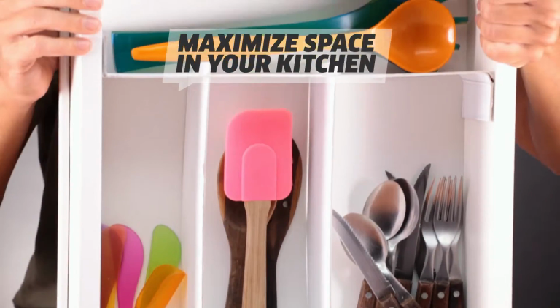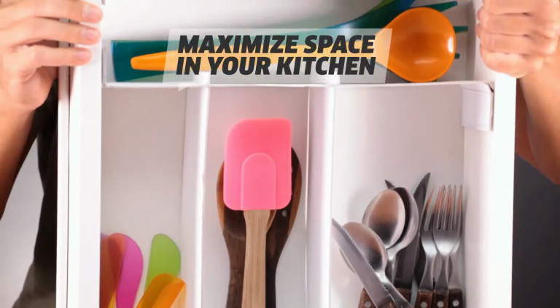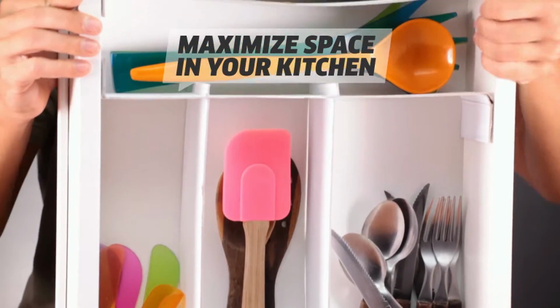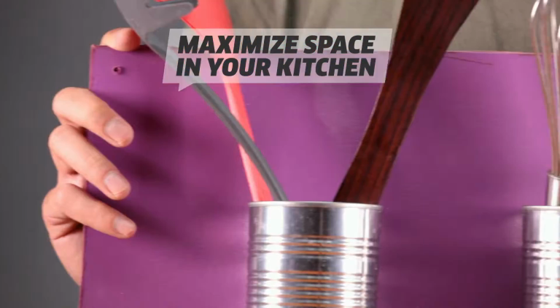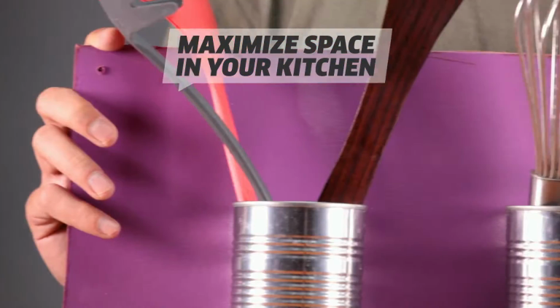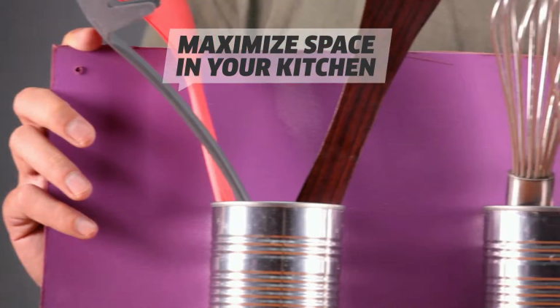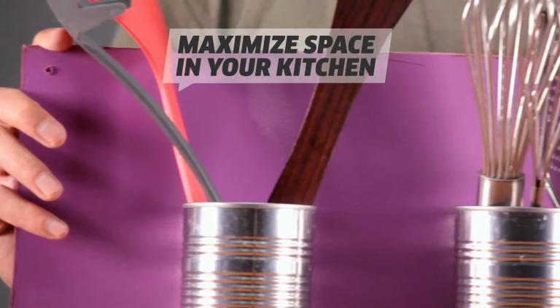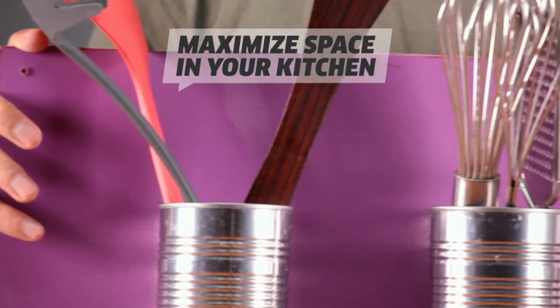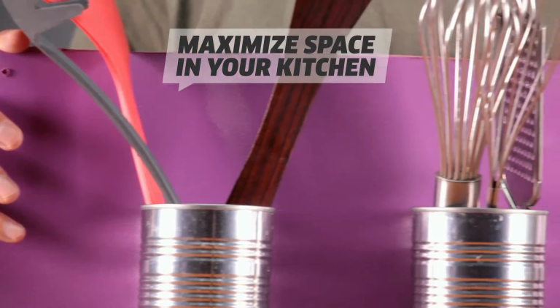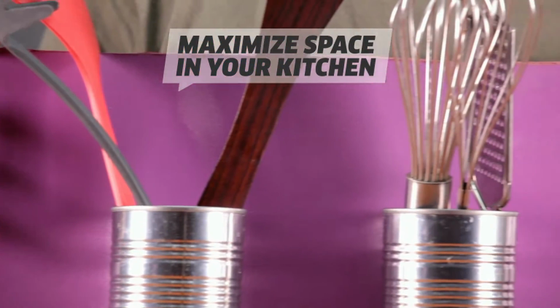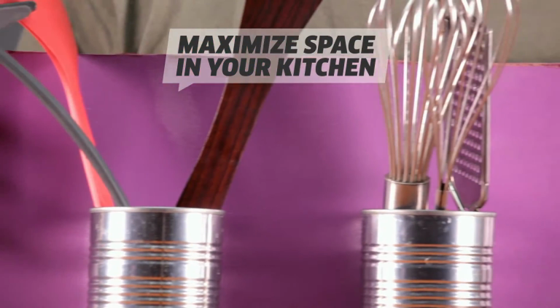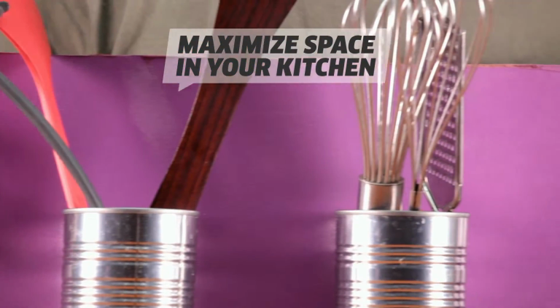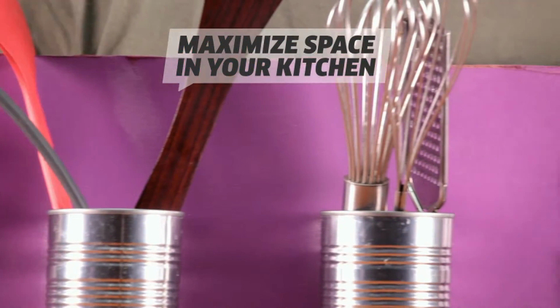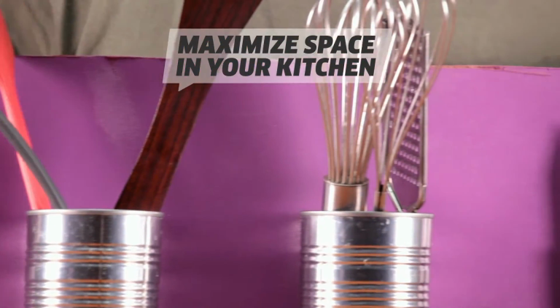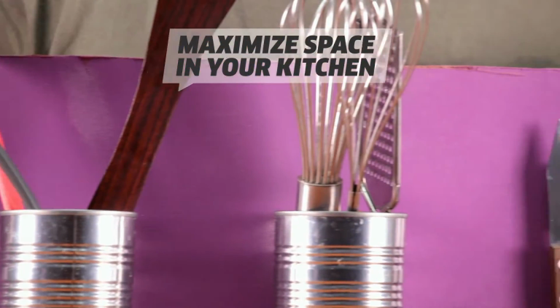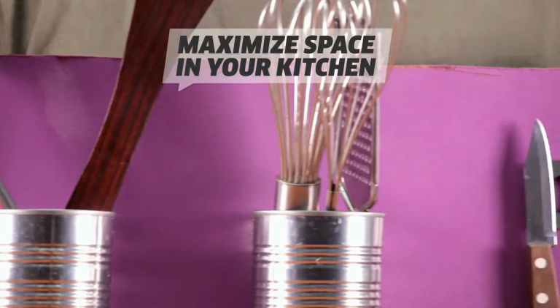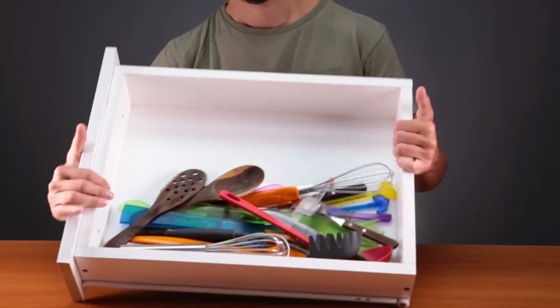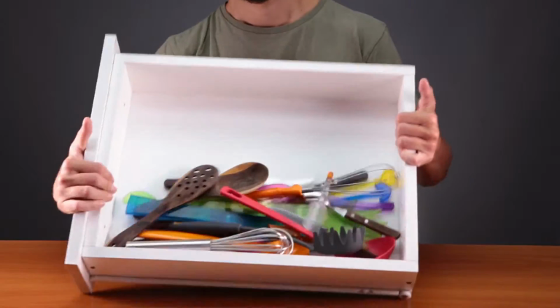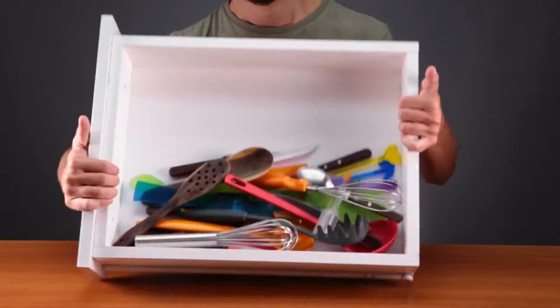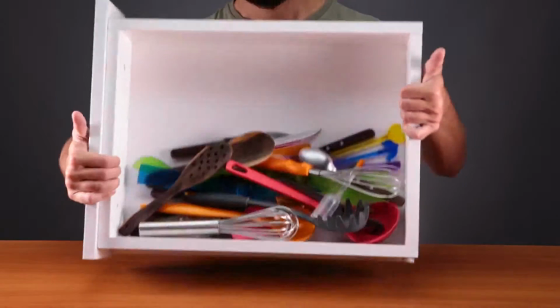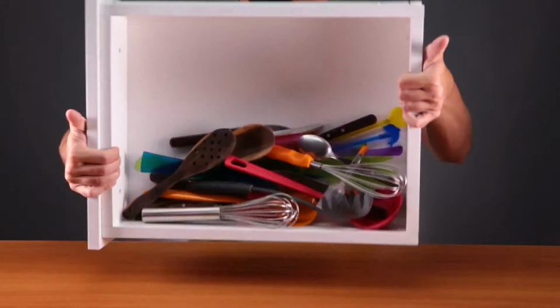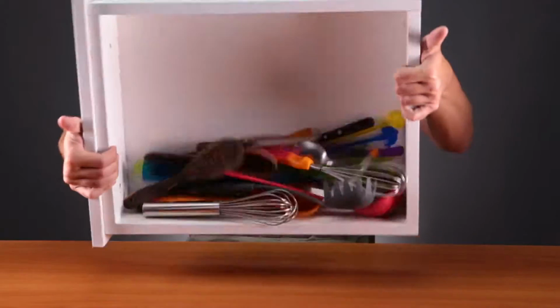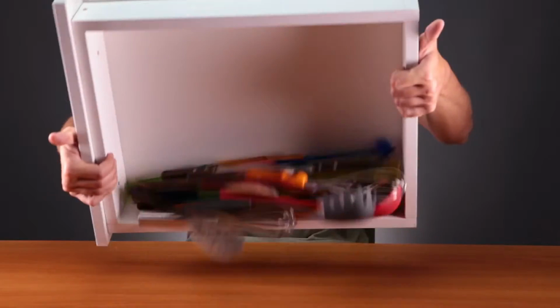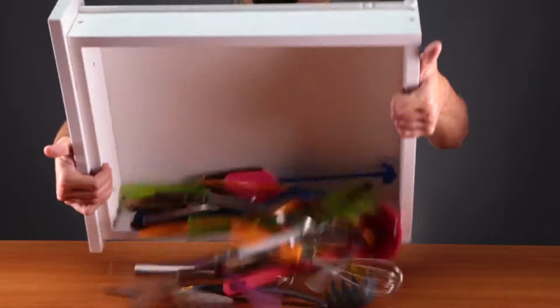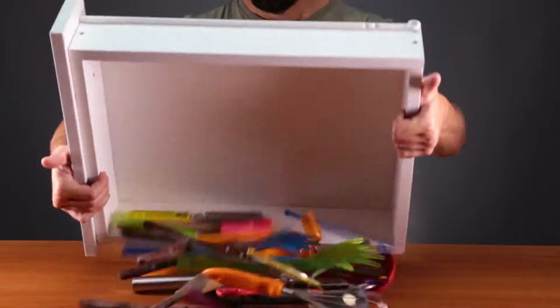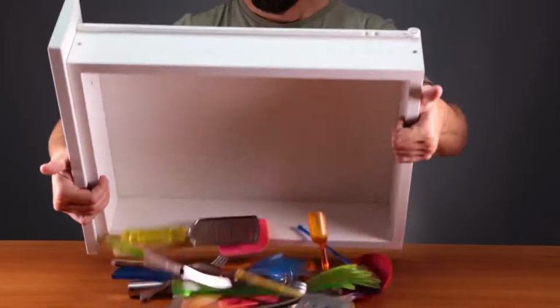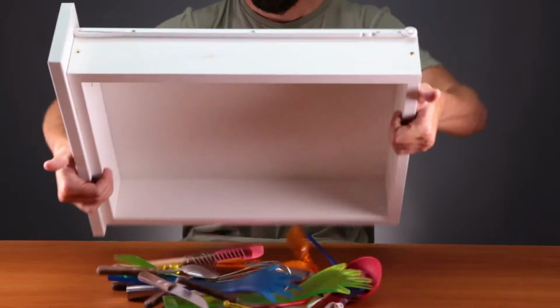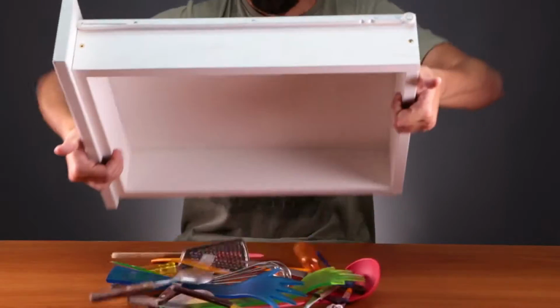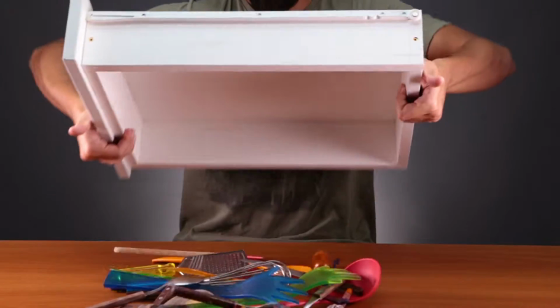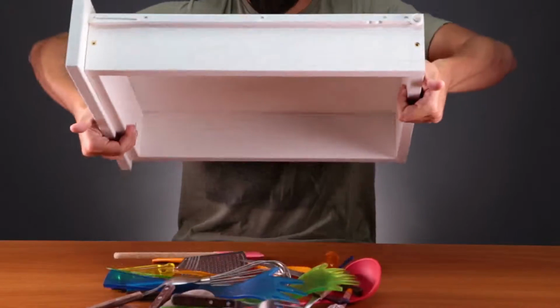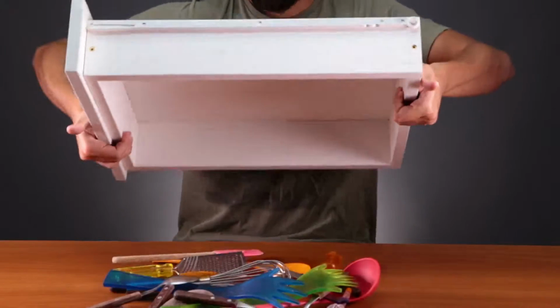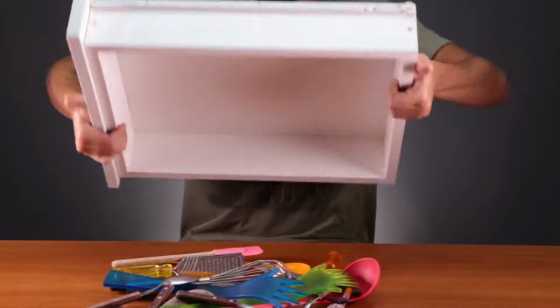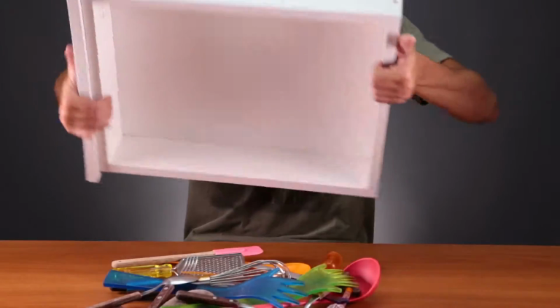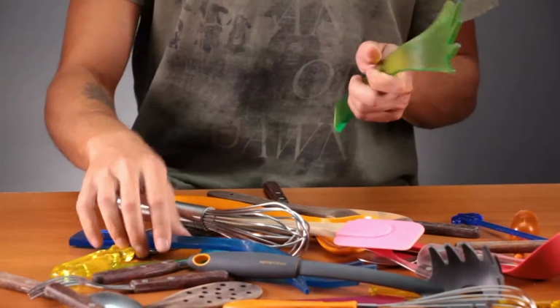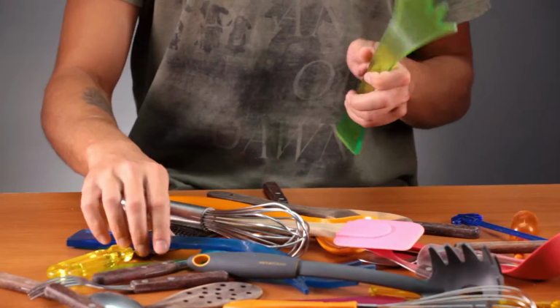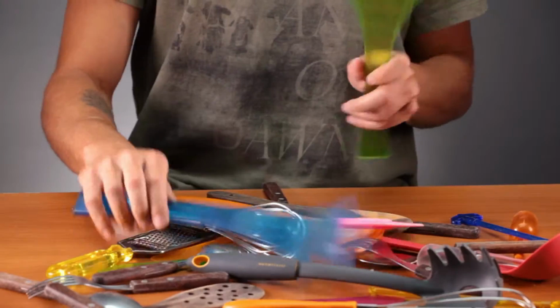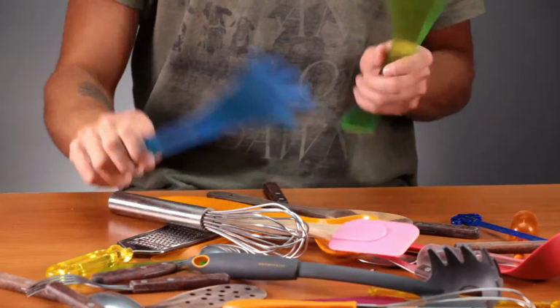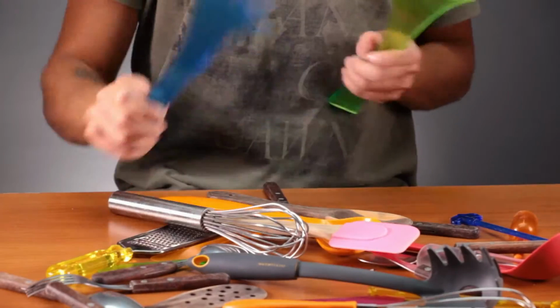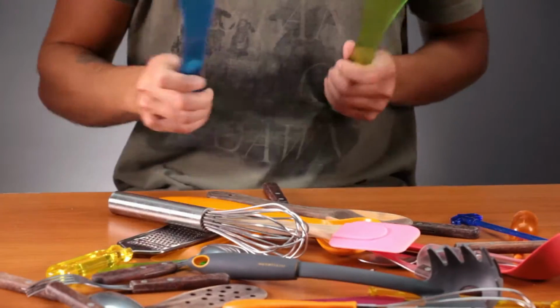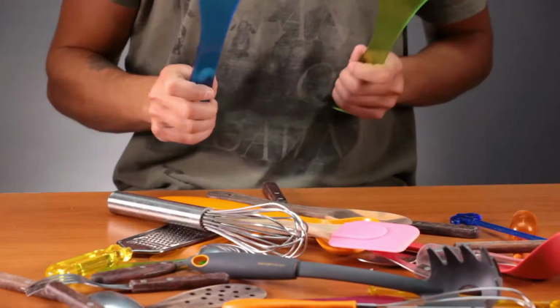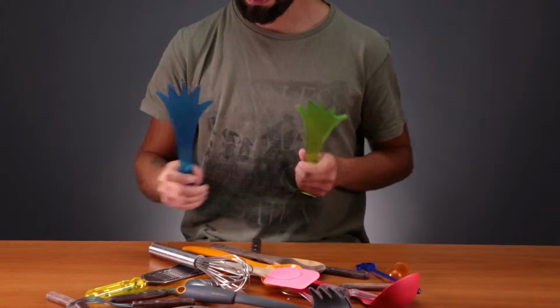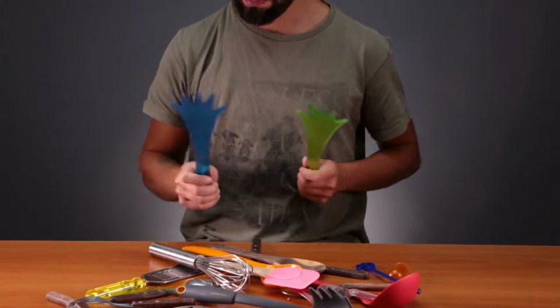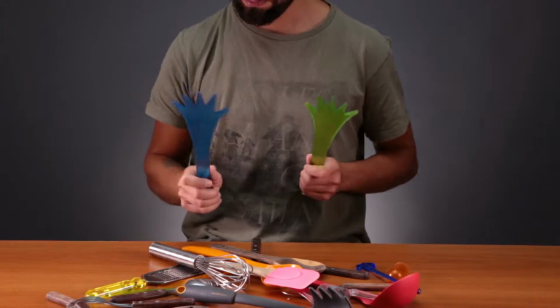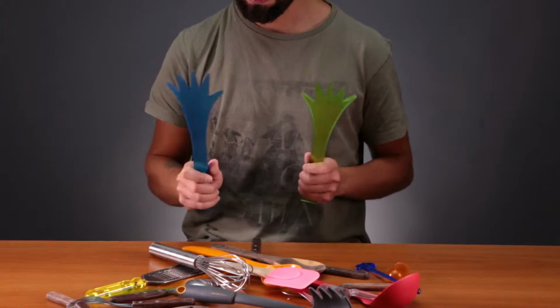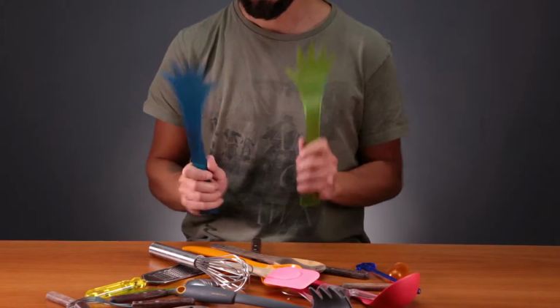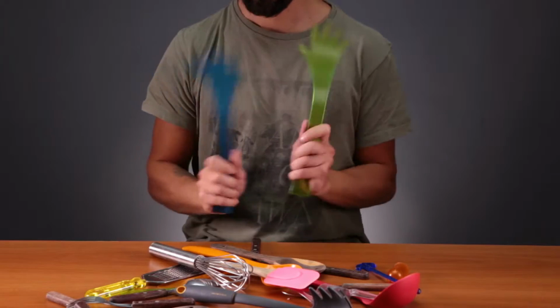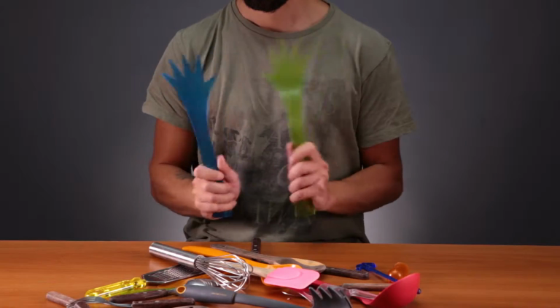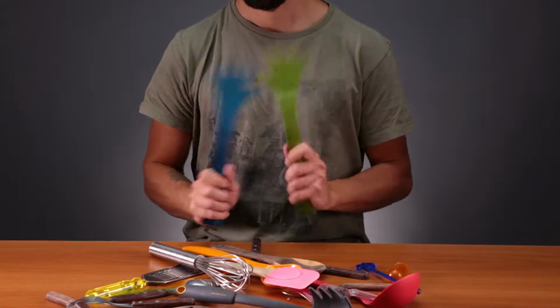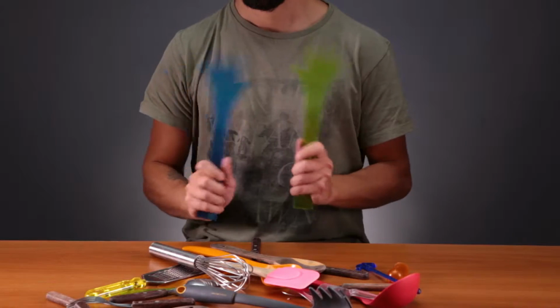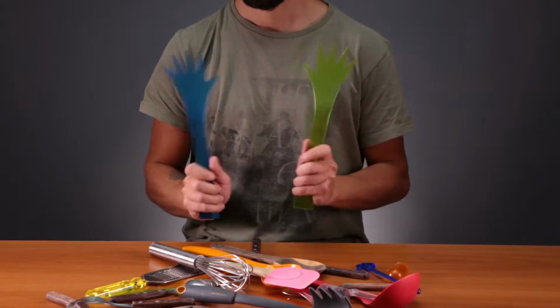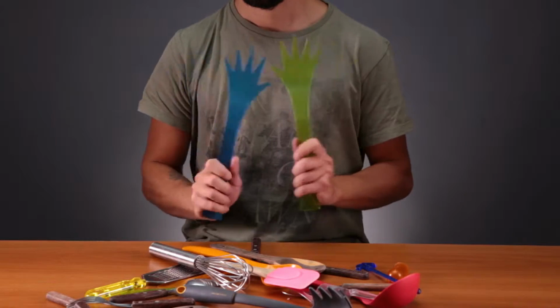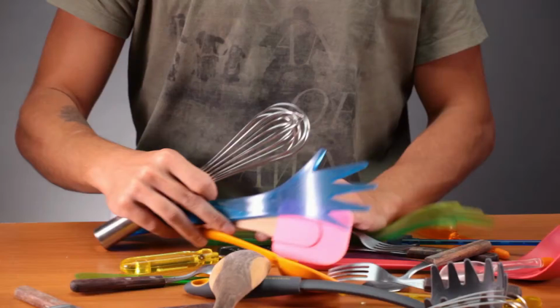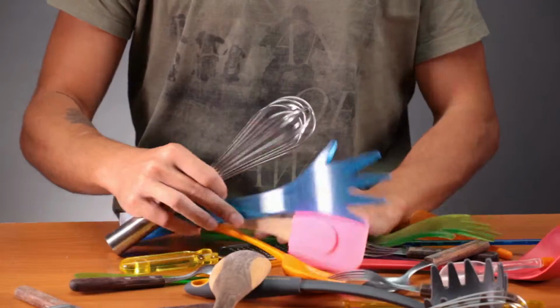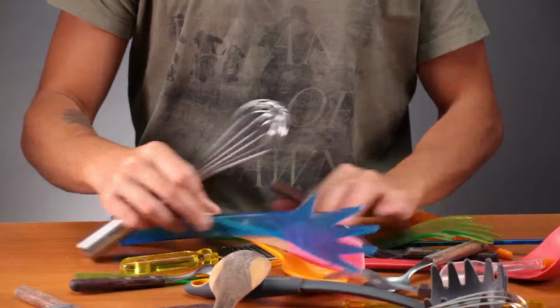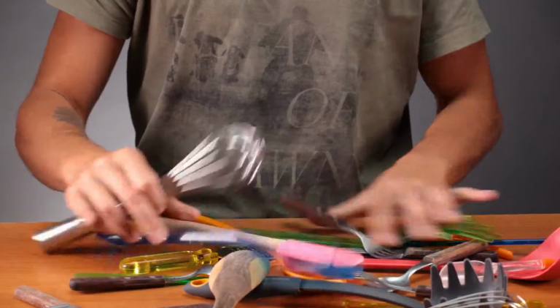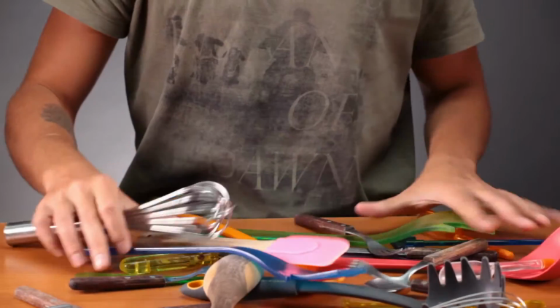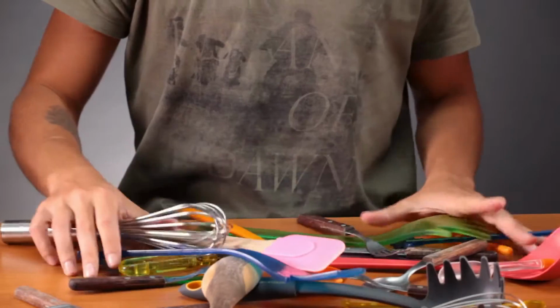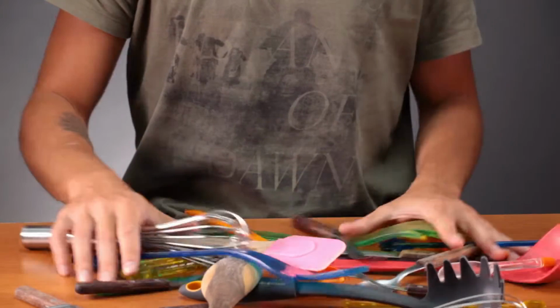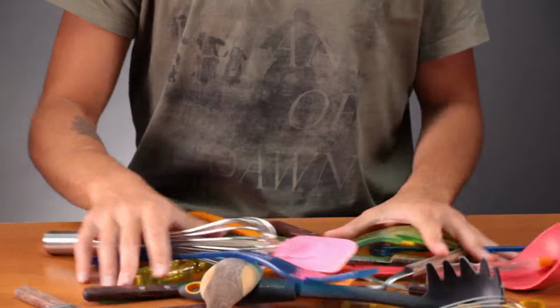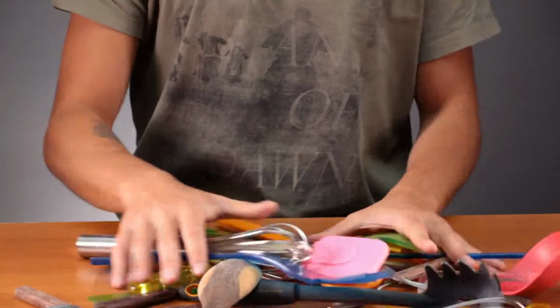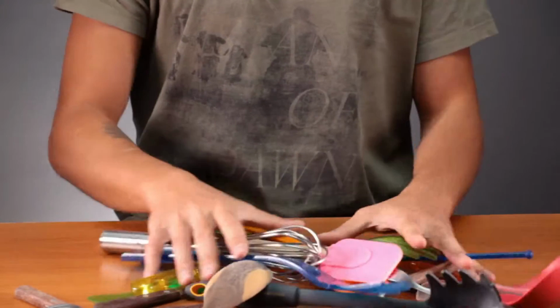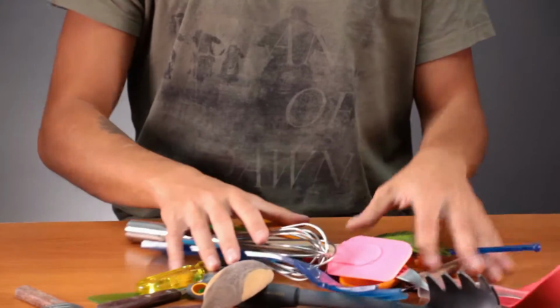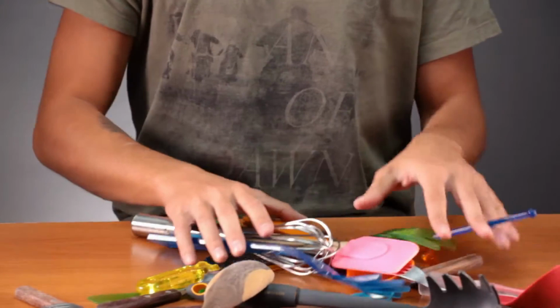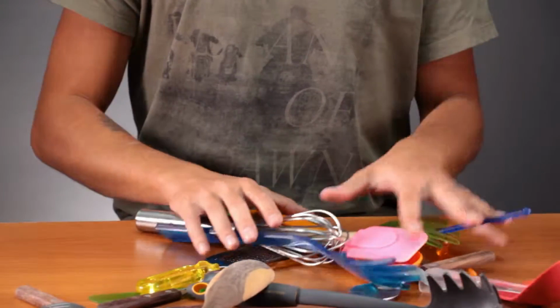Maximize space in your kitchen. Things are a bit messy over there, aren't they? I'll teach you how to maximize your storage space and organize it a little.